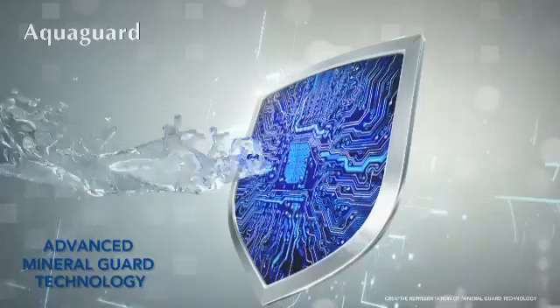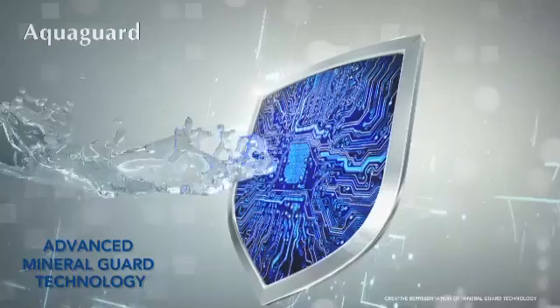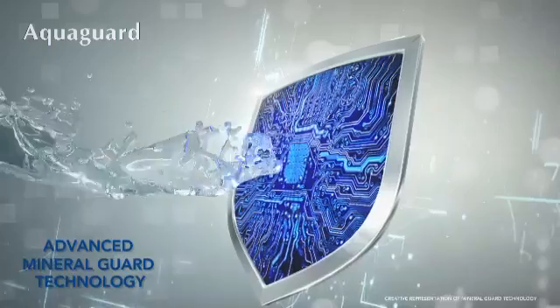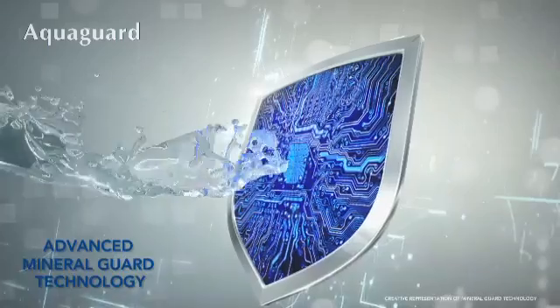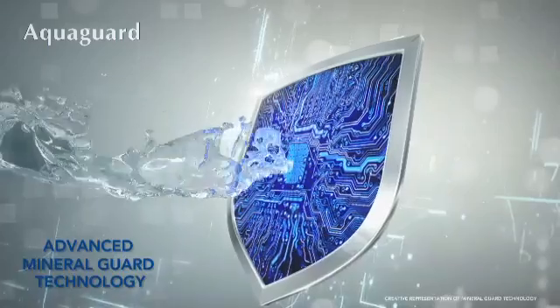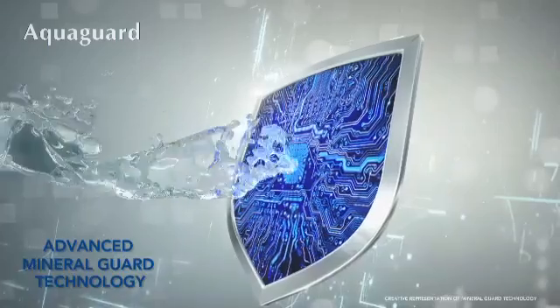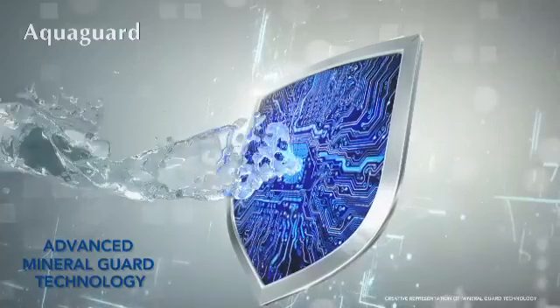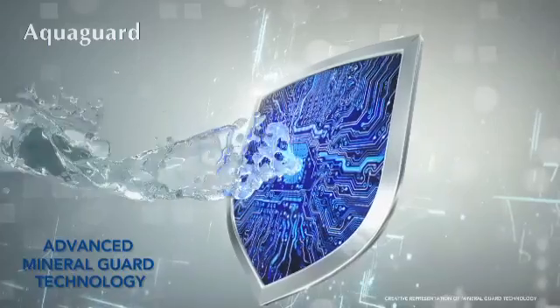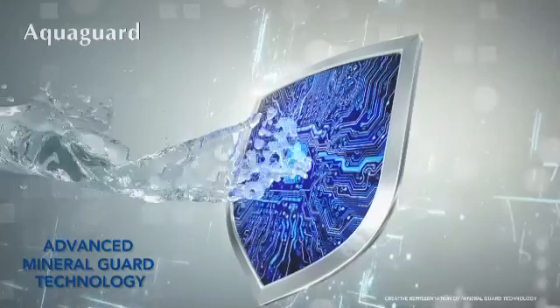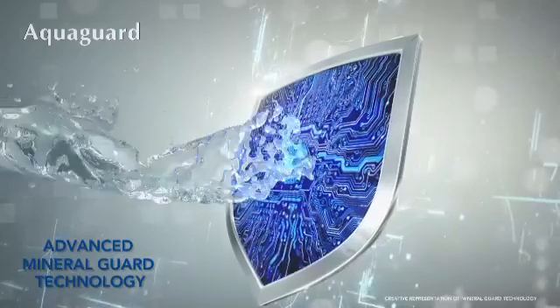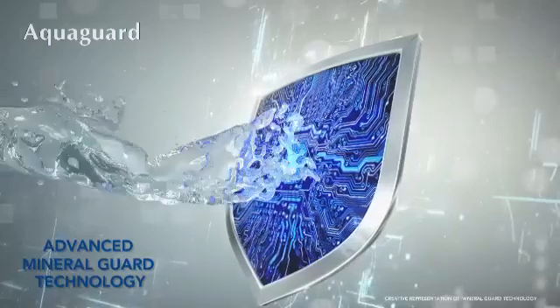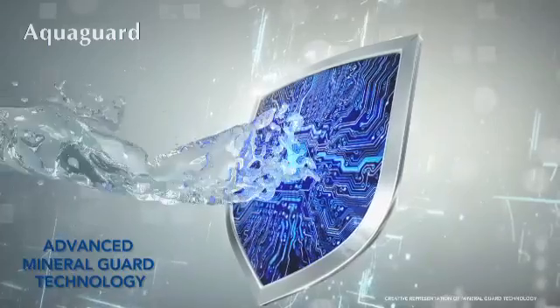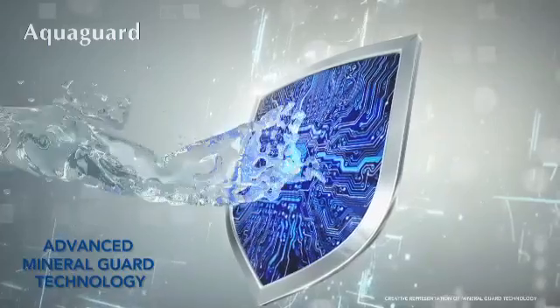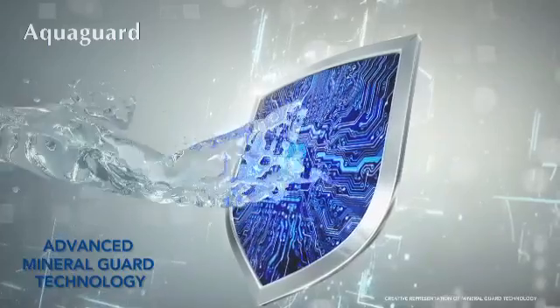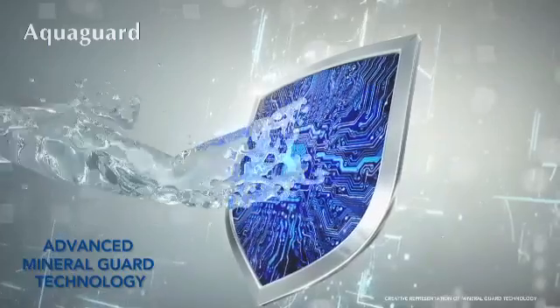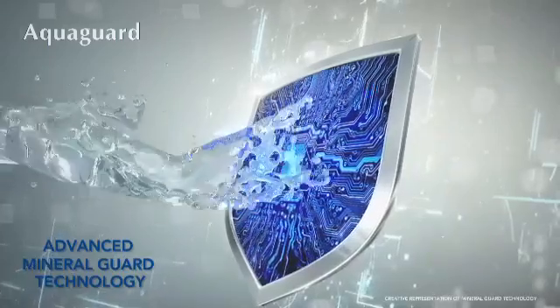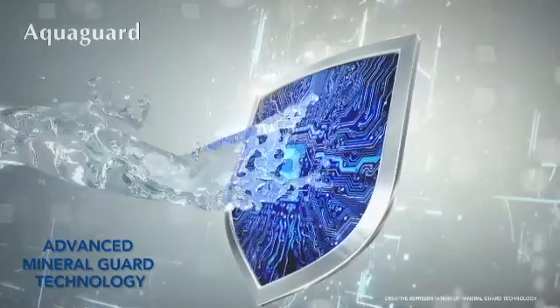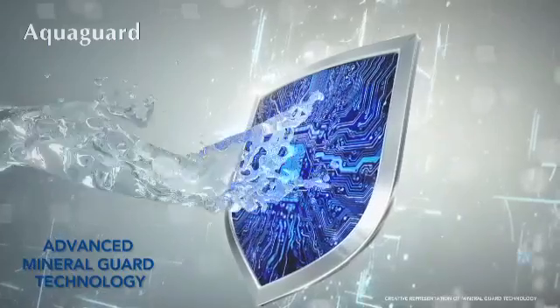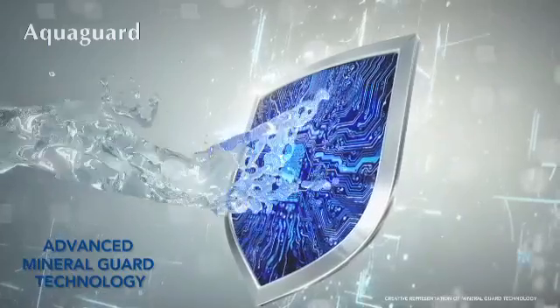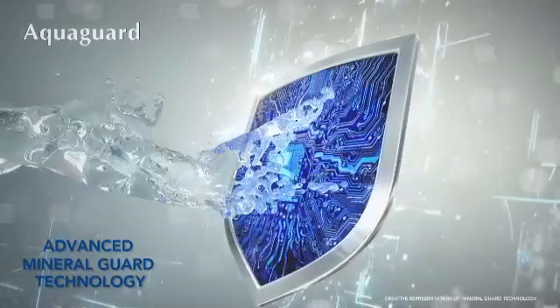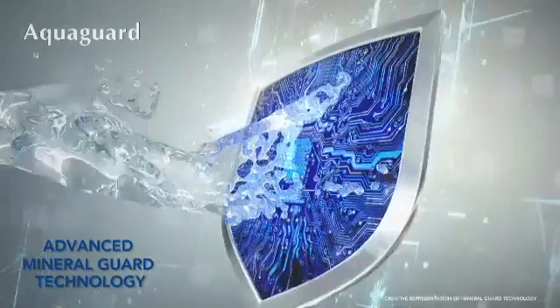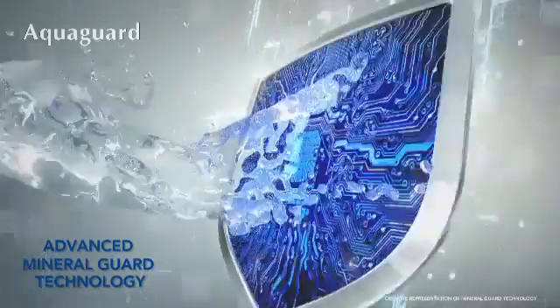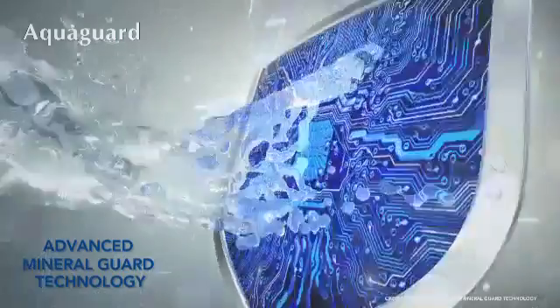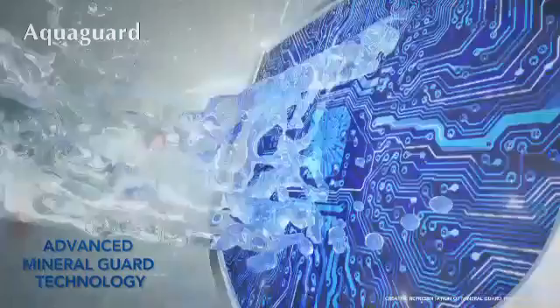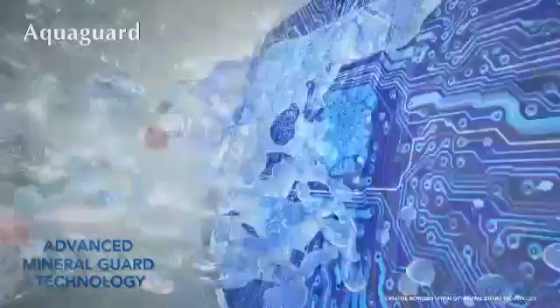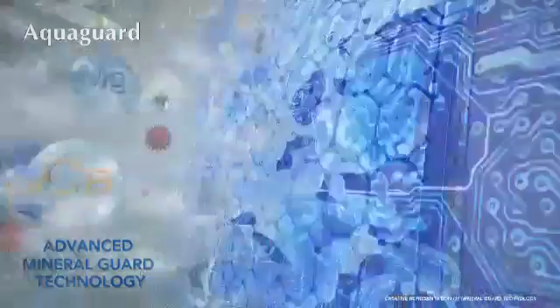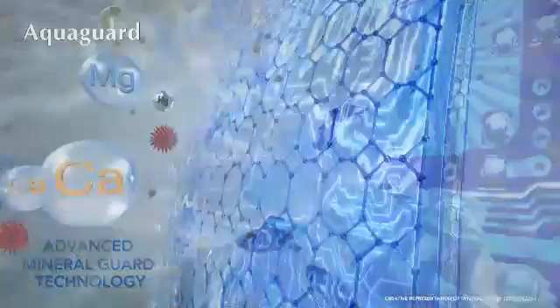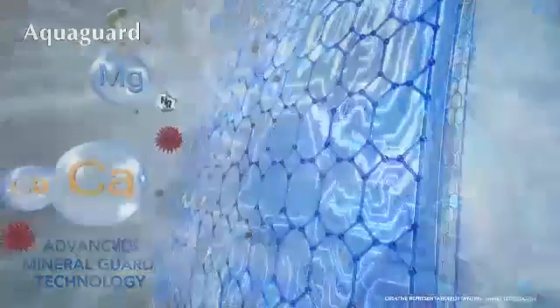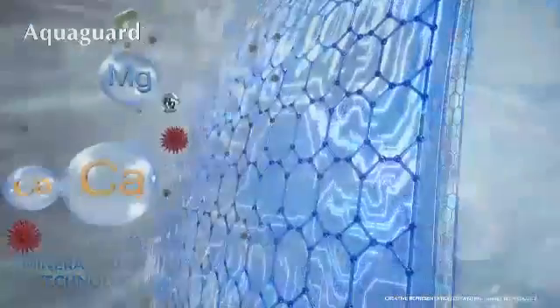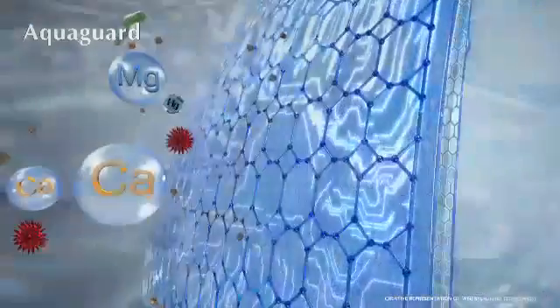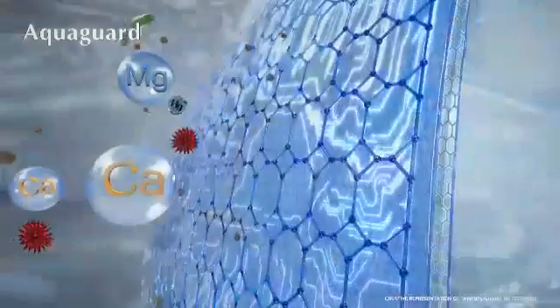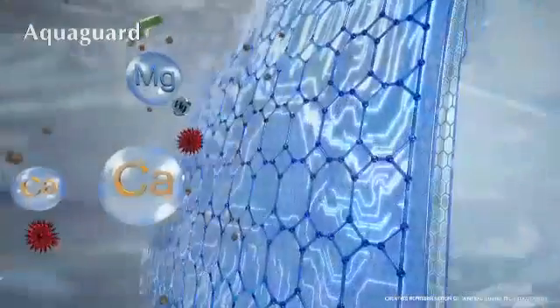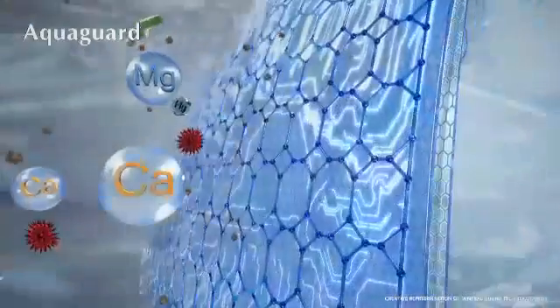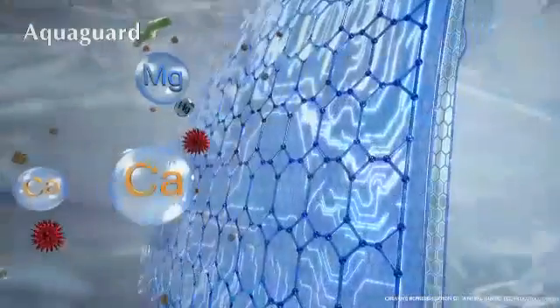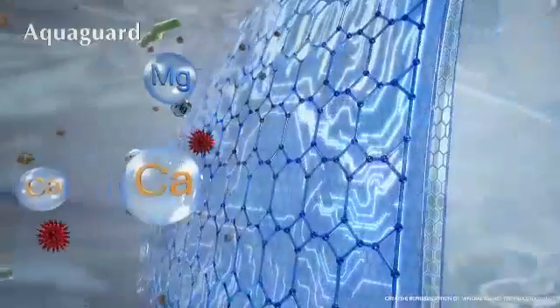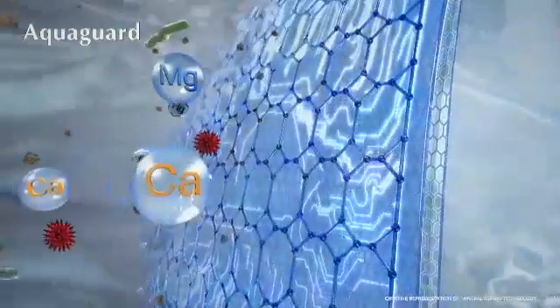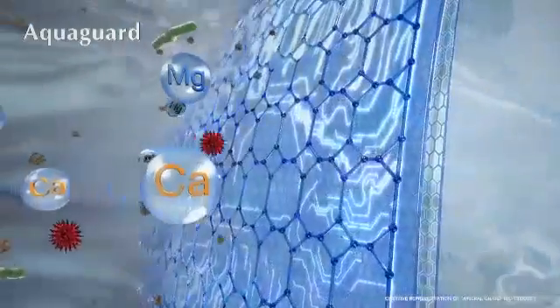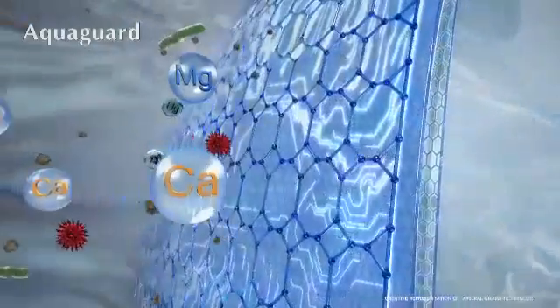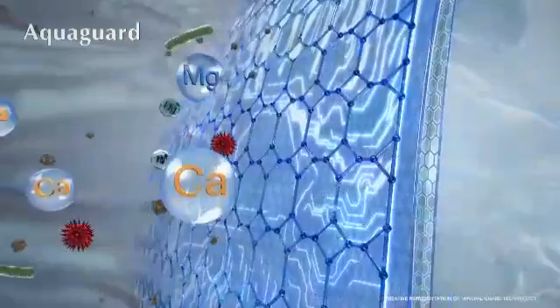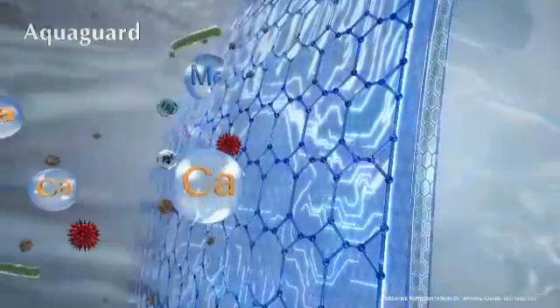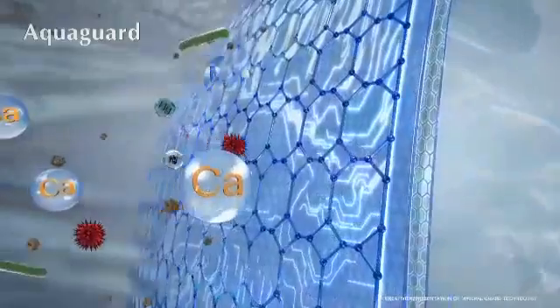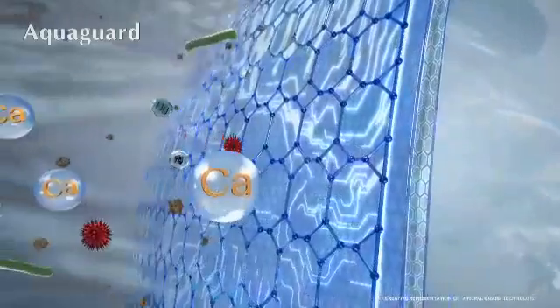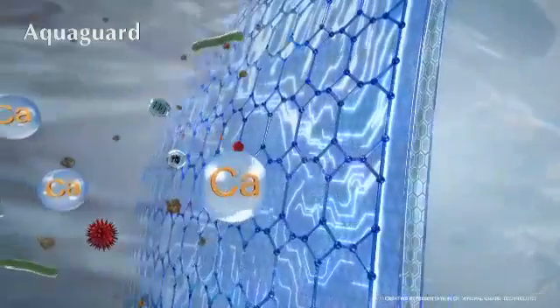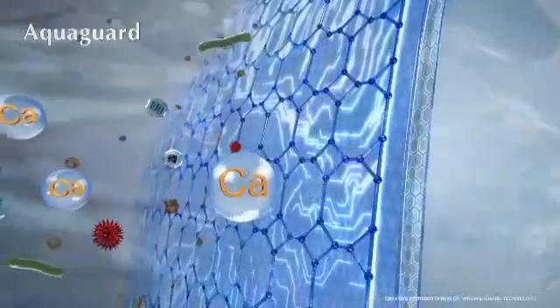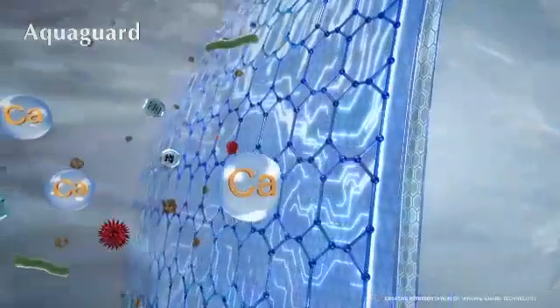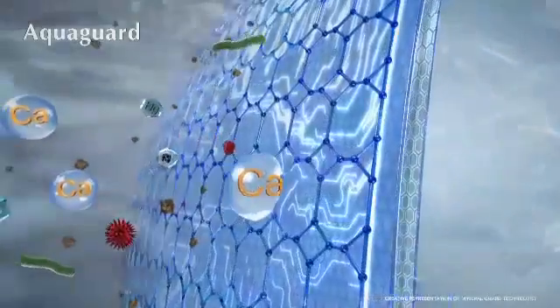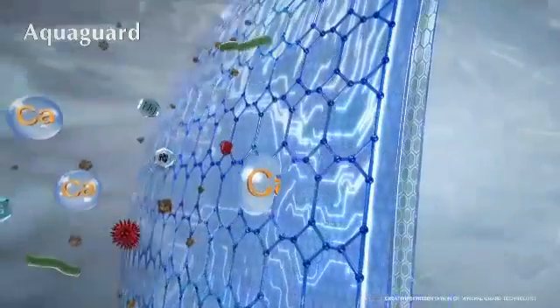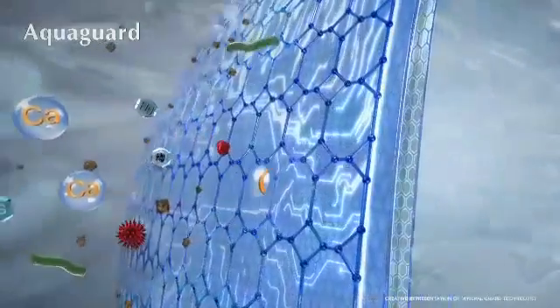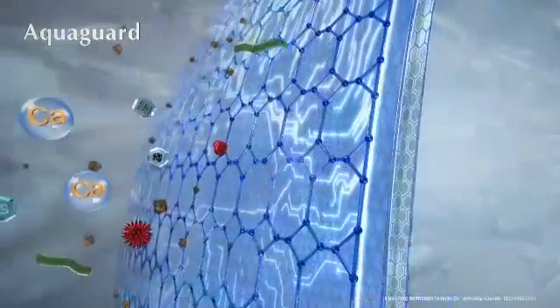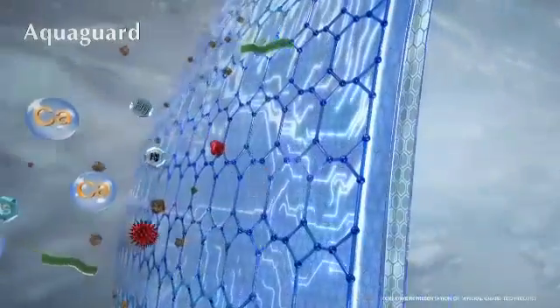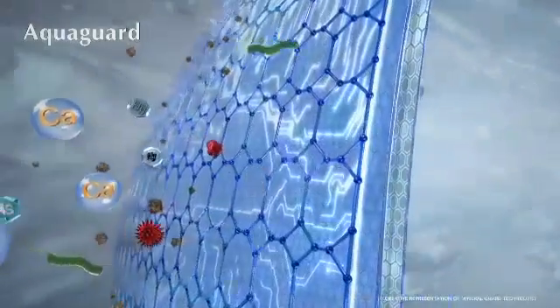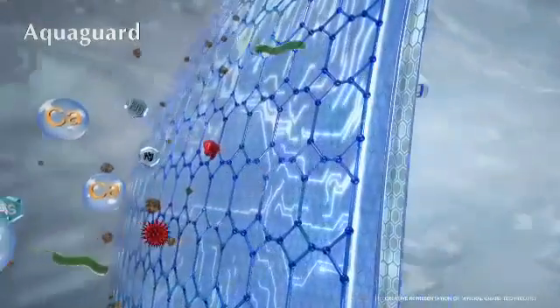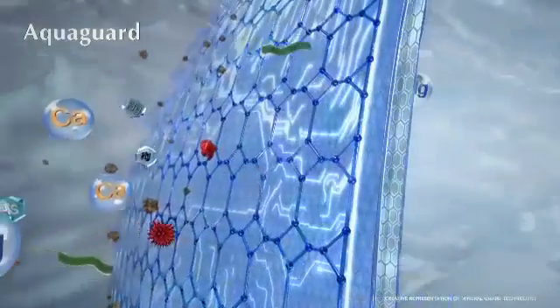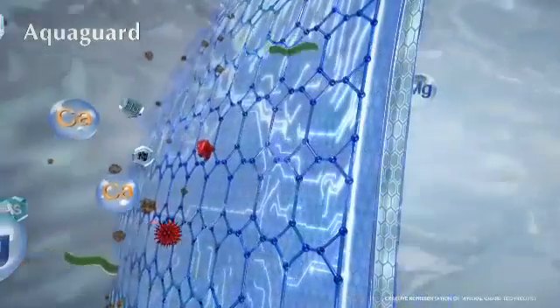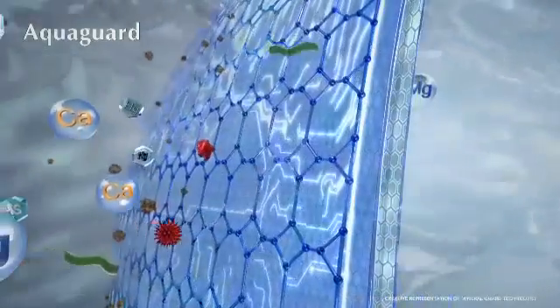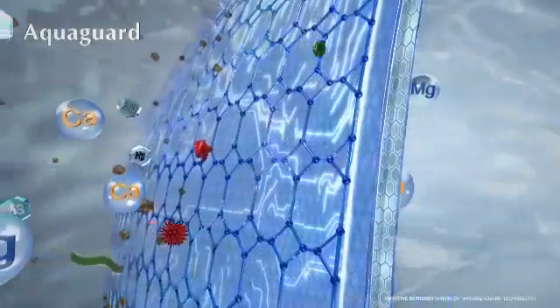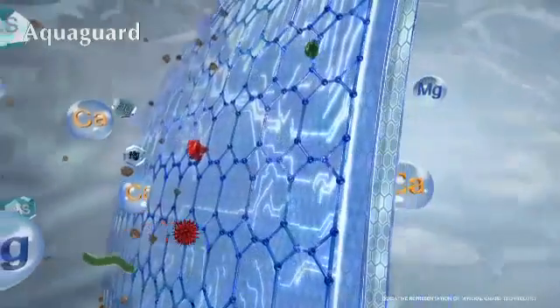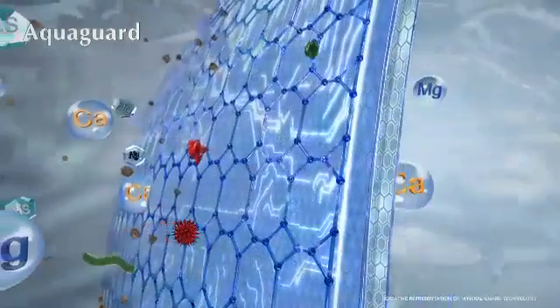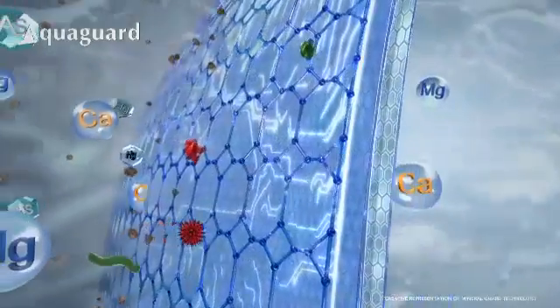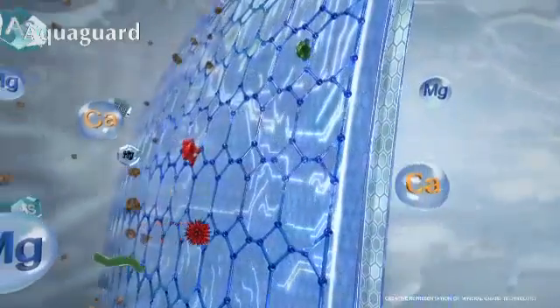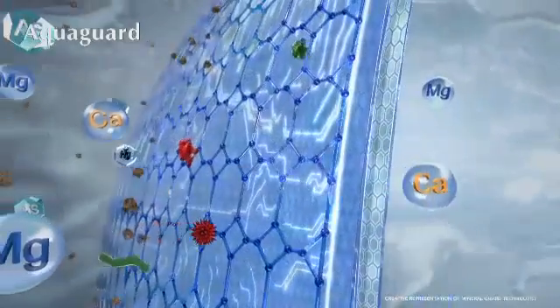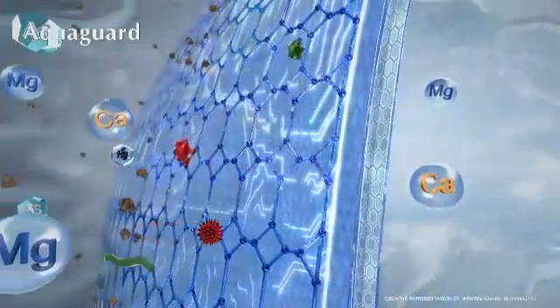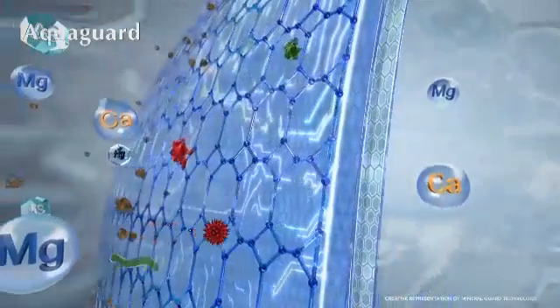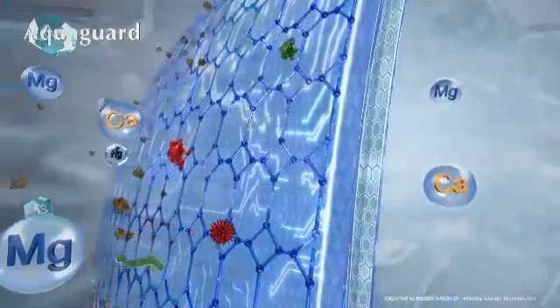The advanced mineral guard technology always retains the essential natural minerals in your drinking water.